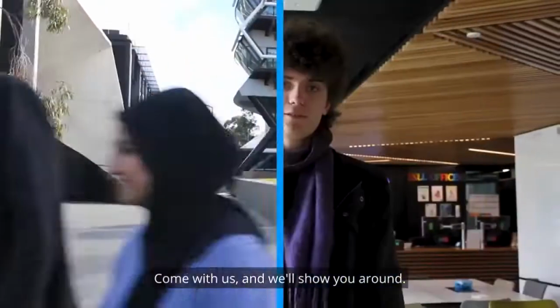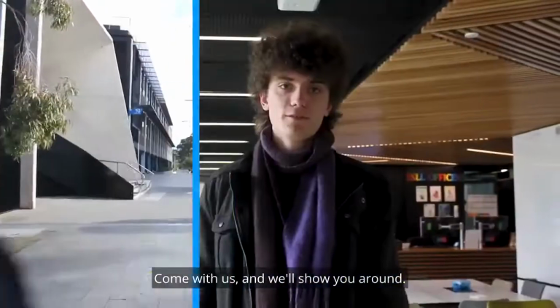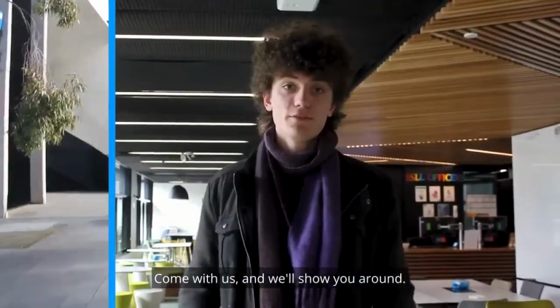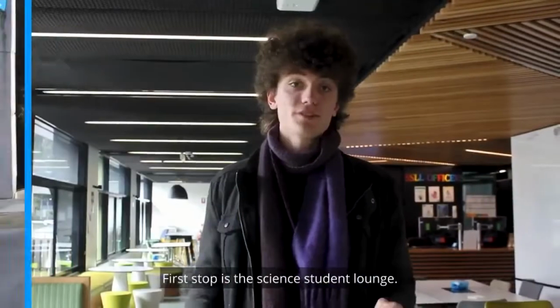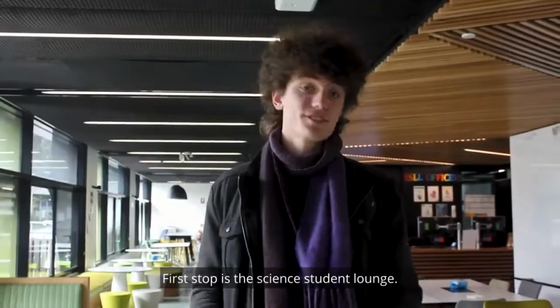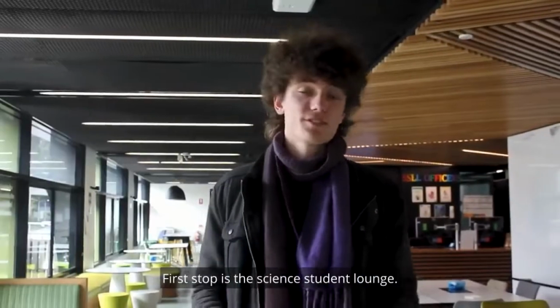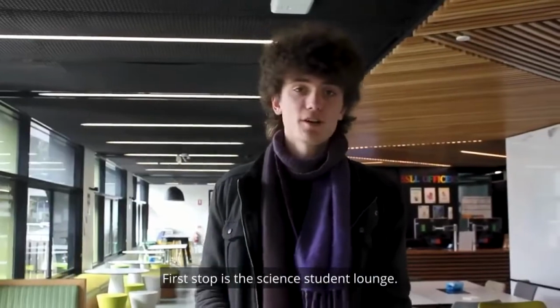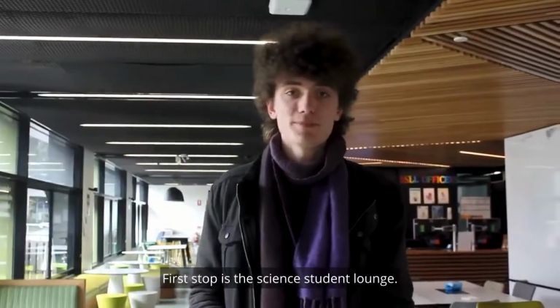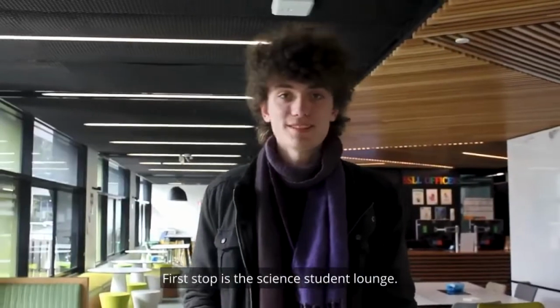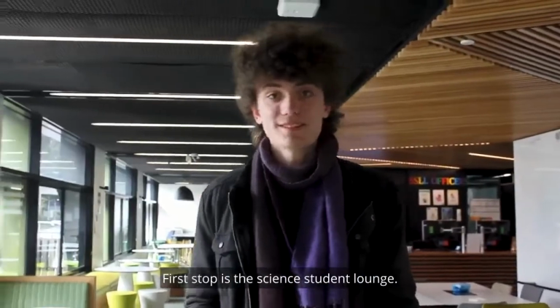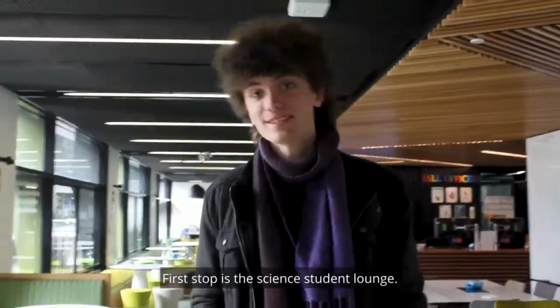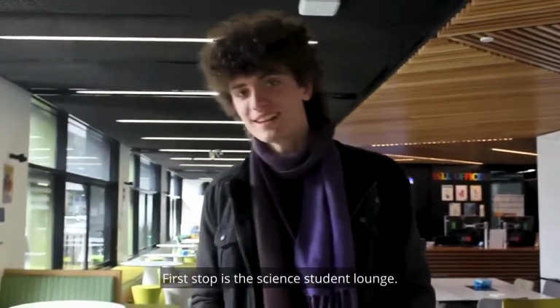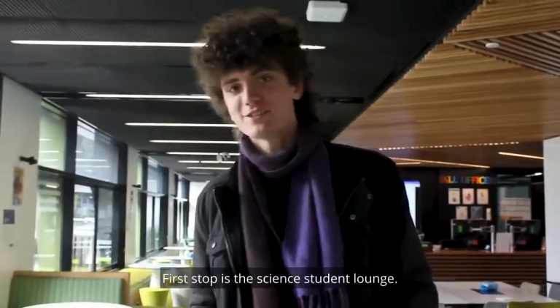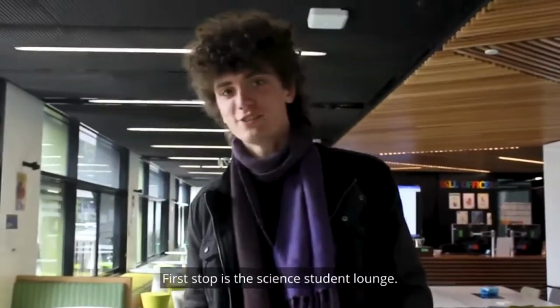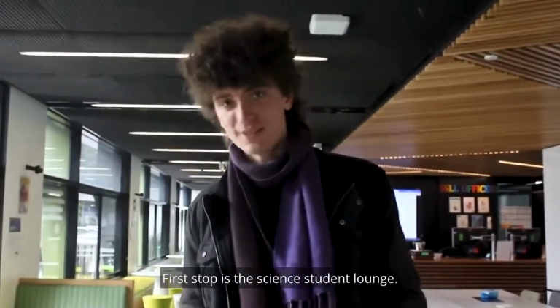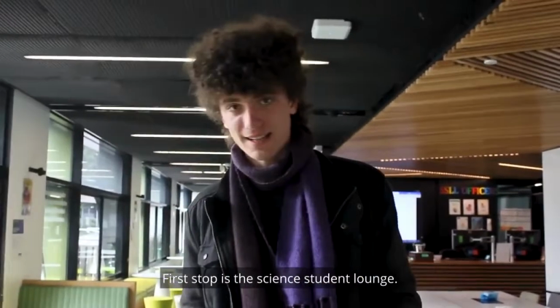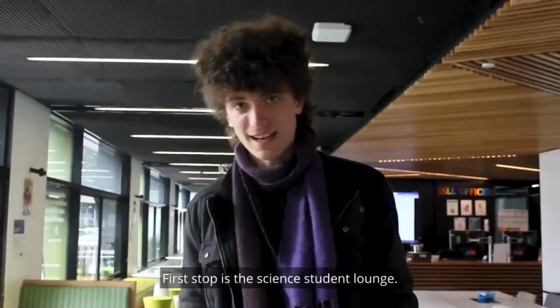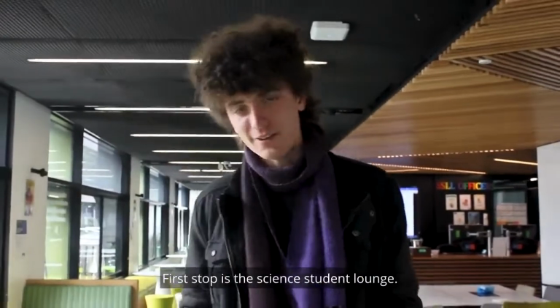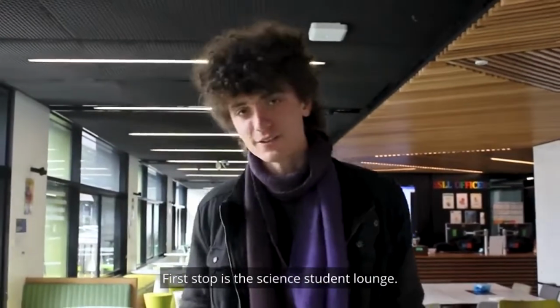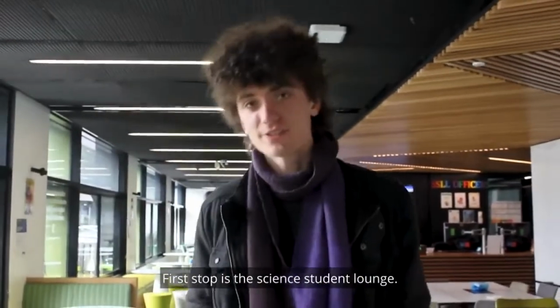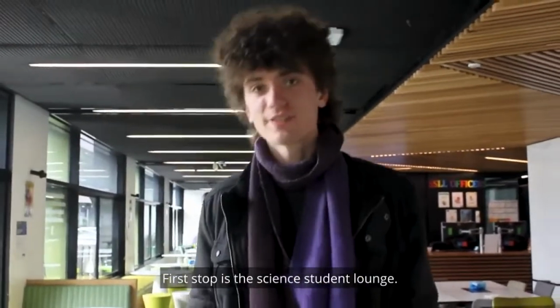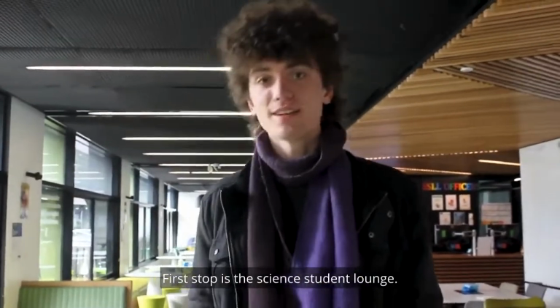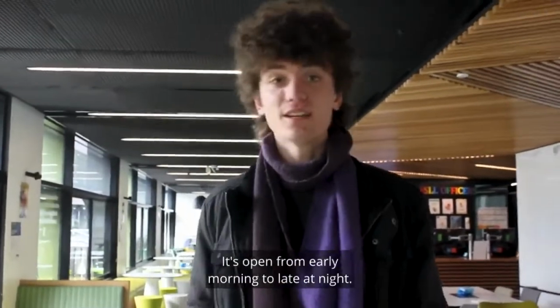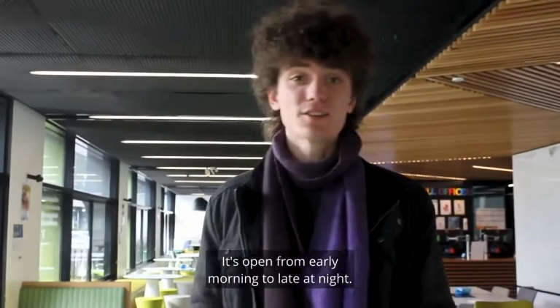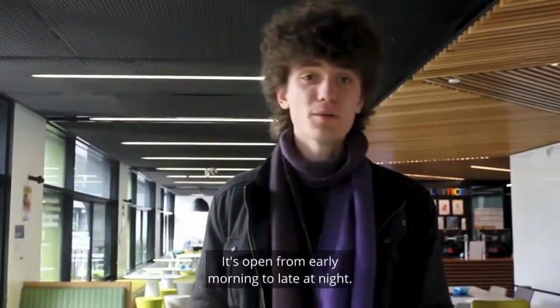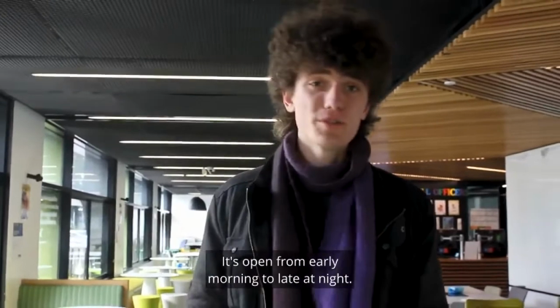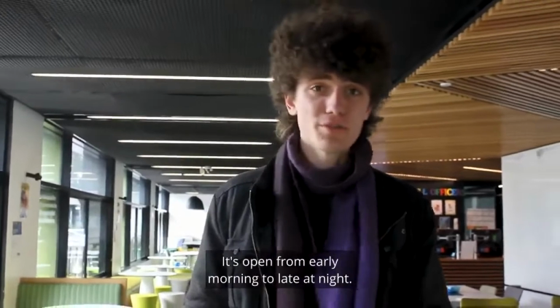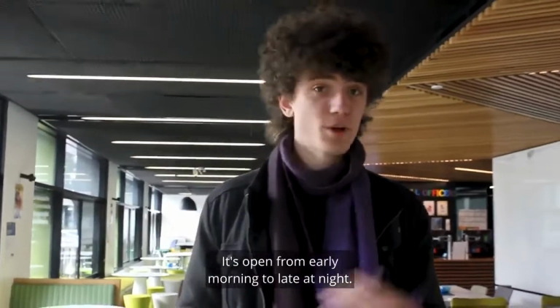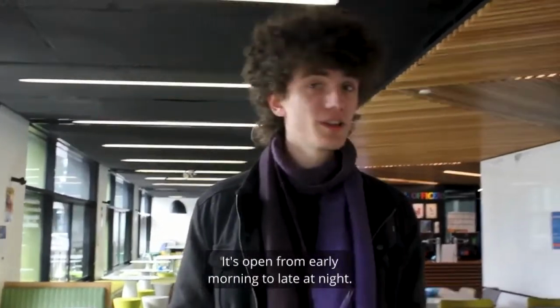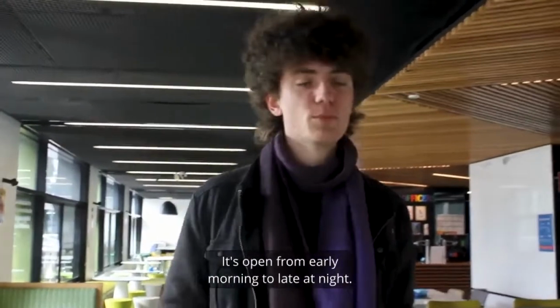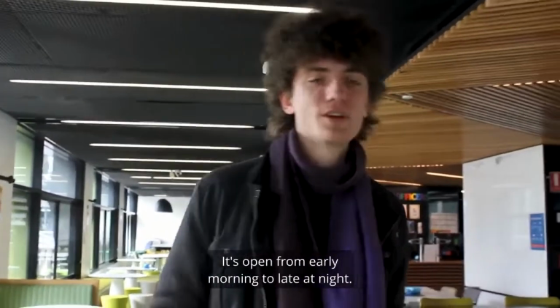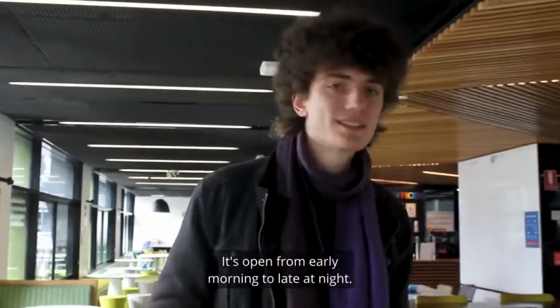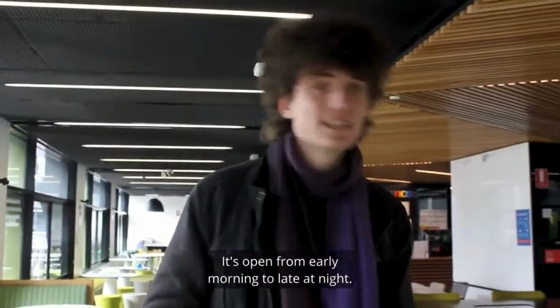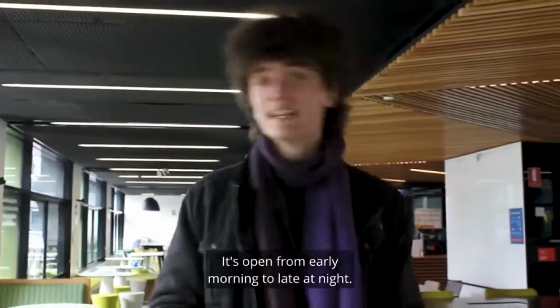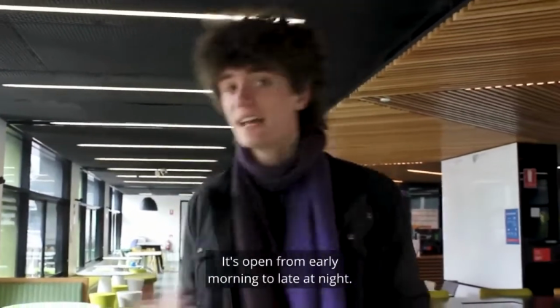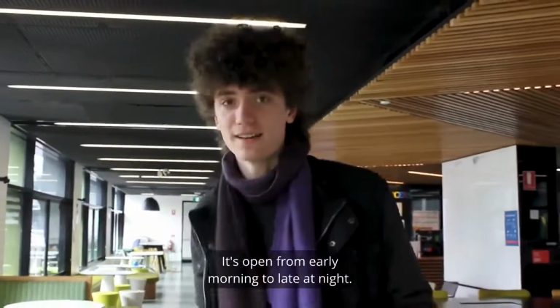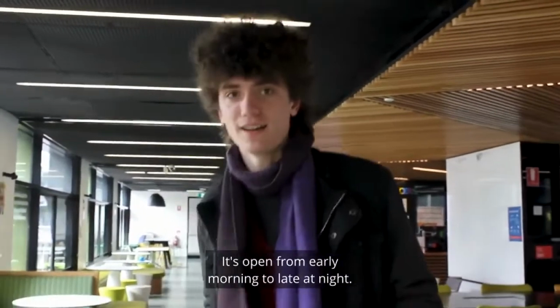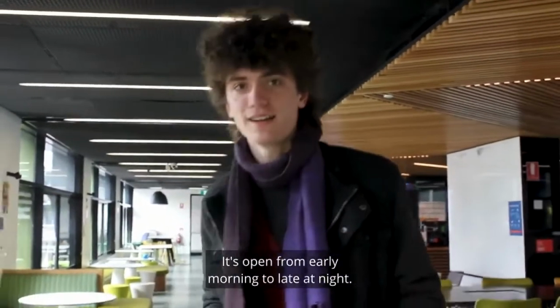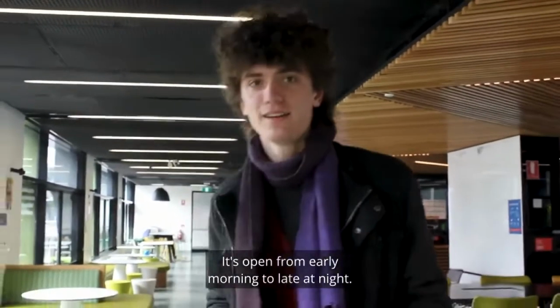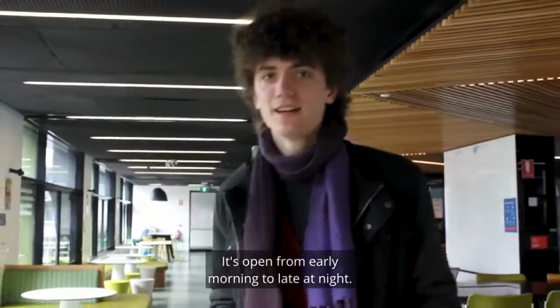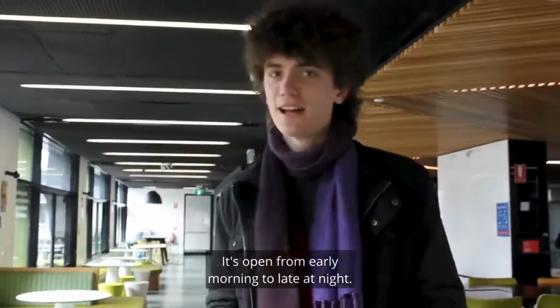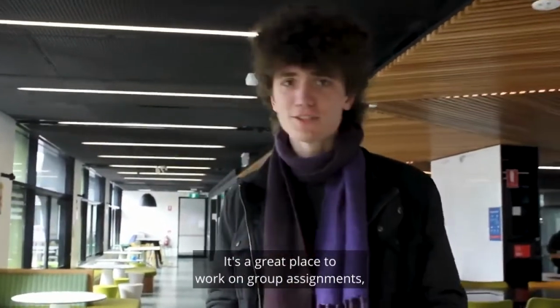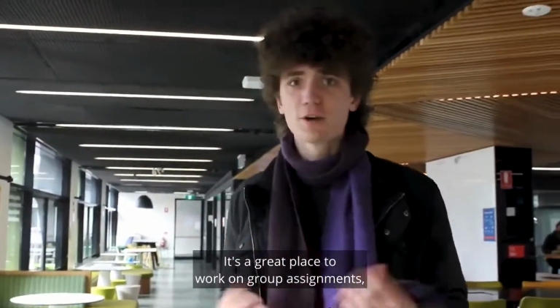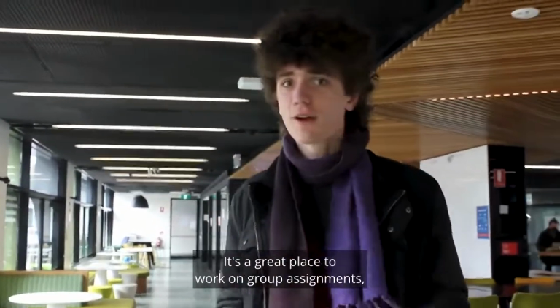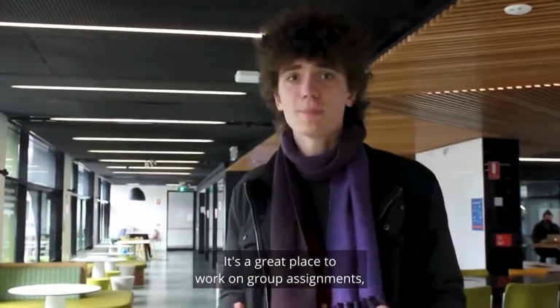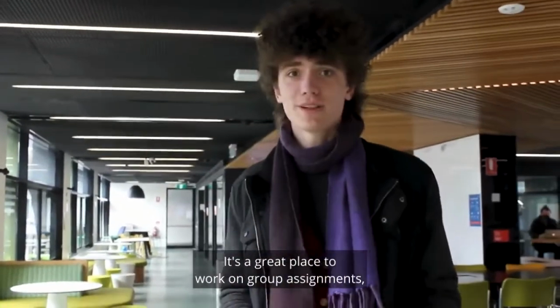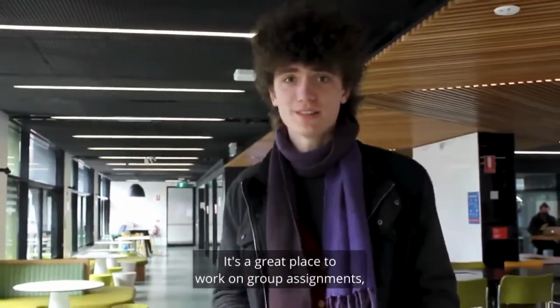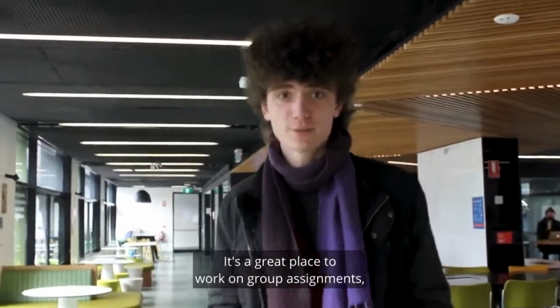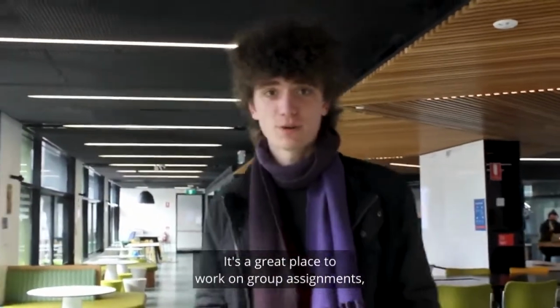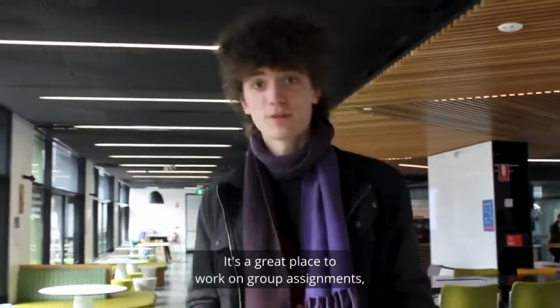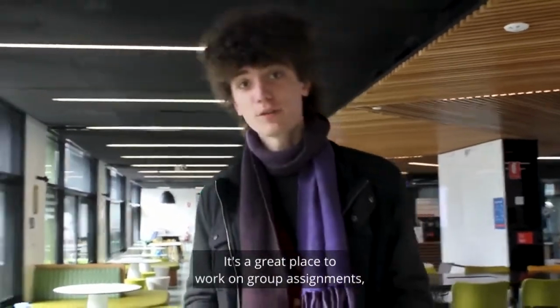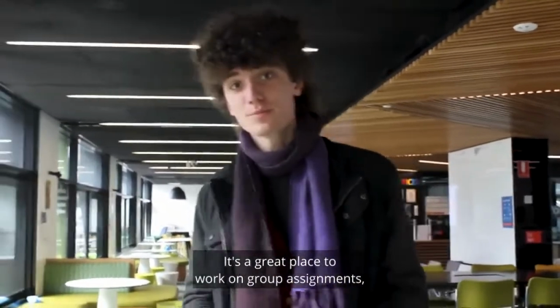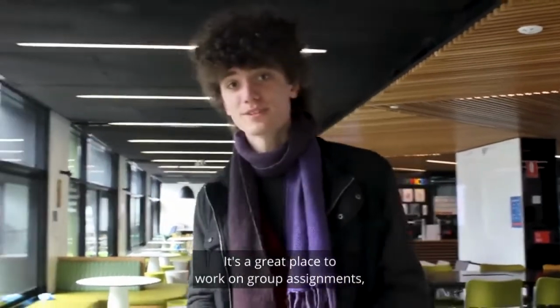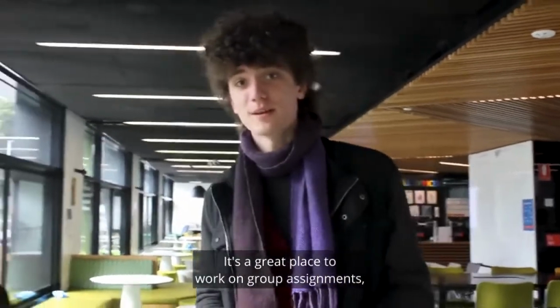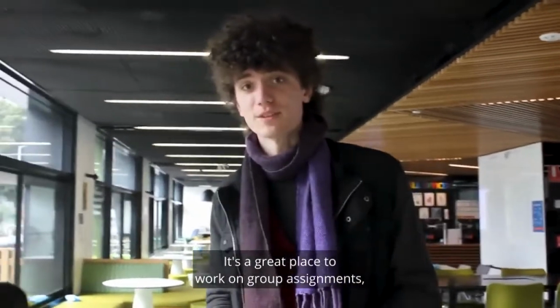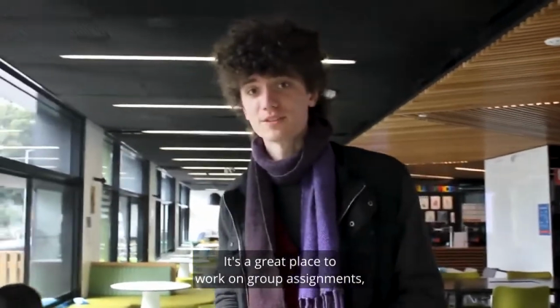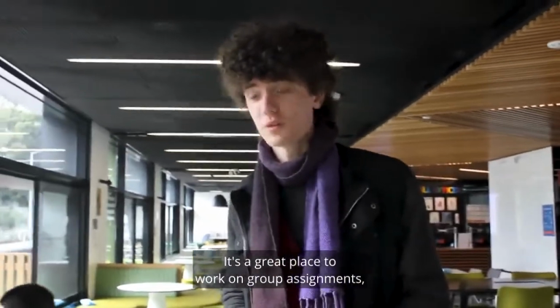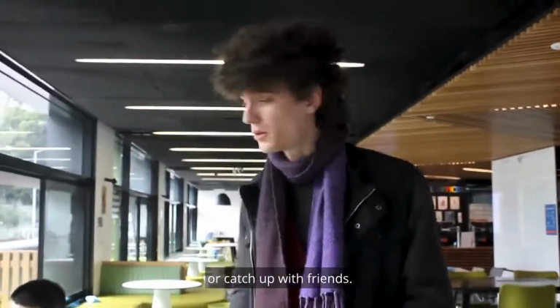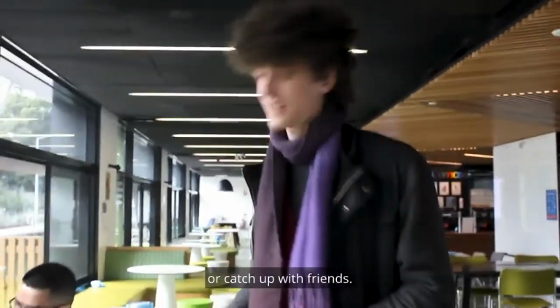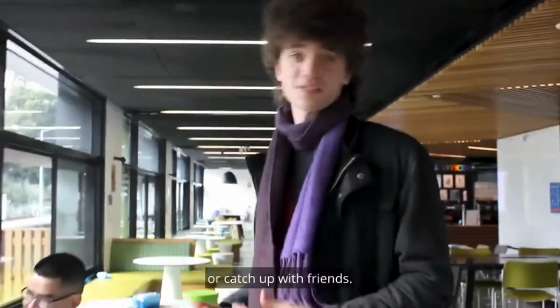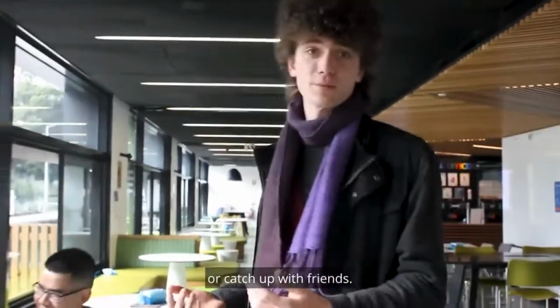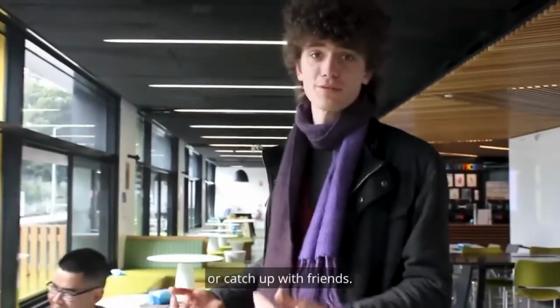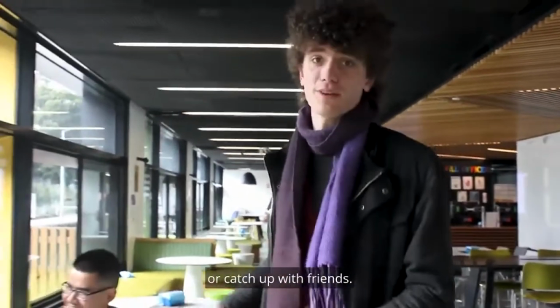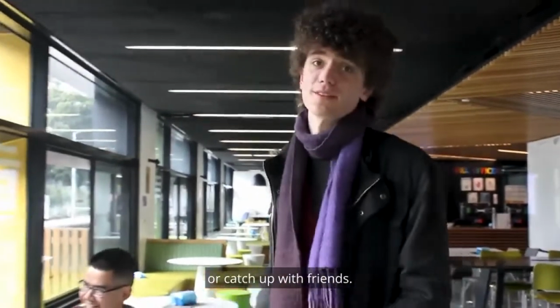First stop is the Science Student Lounge. It's open from early morning to late at night. It's a great place to work on group assignments or catch up with friends.